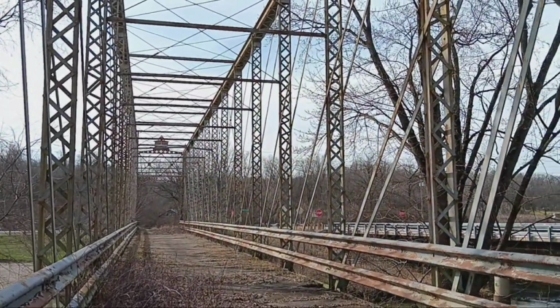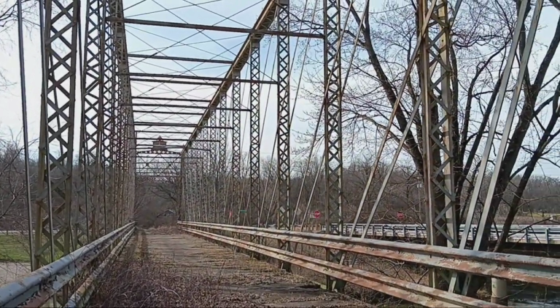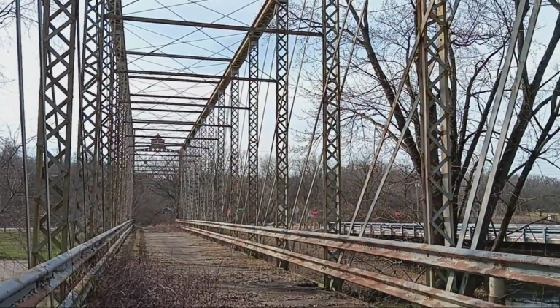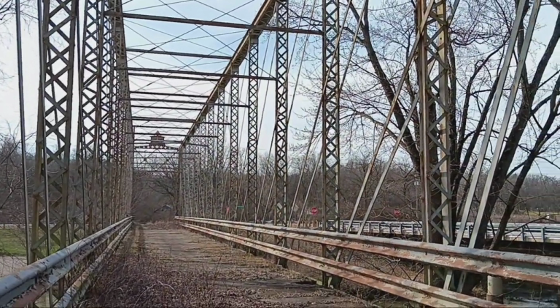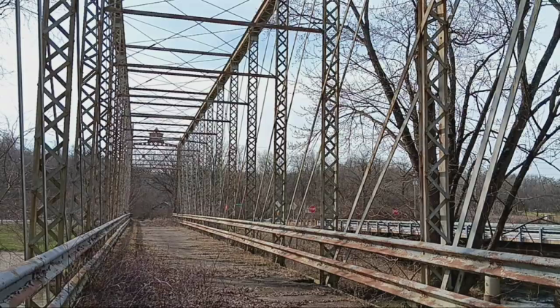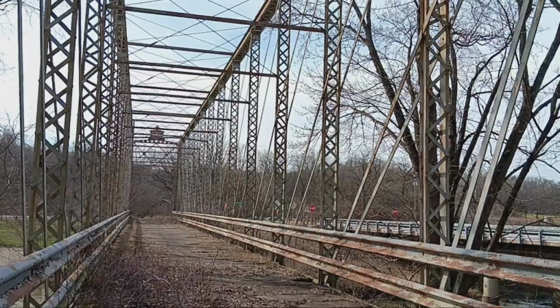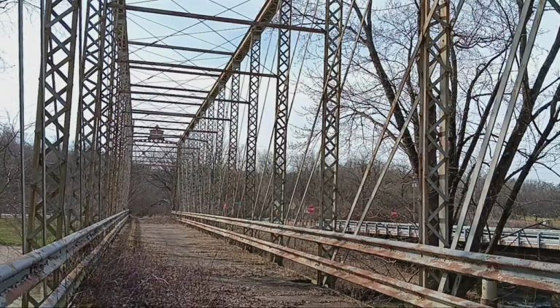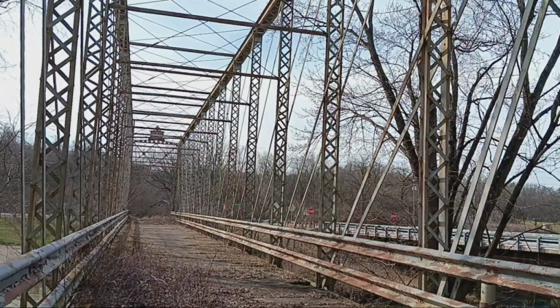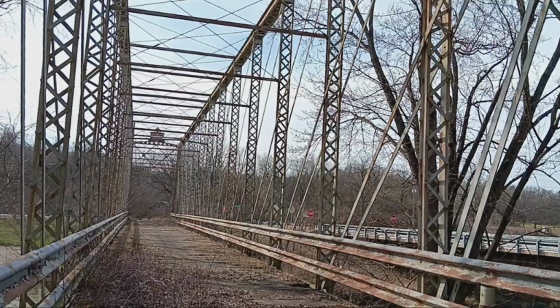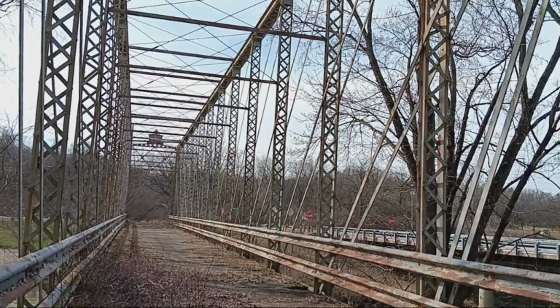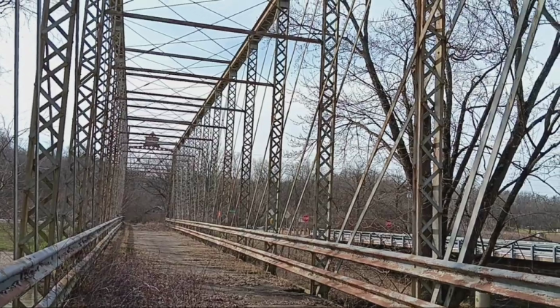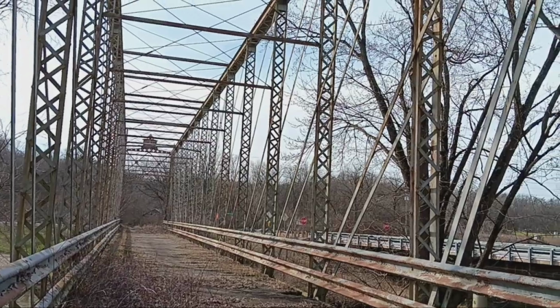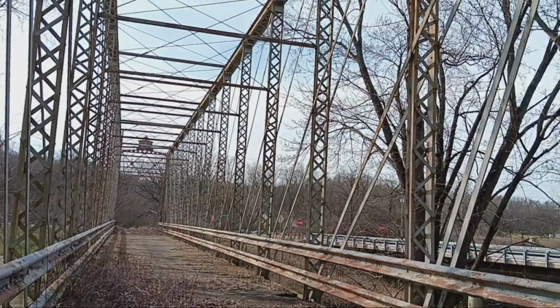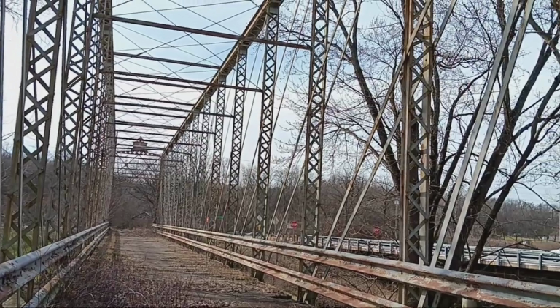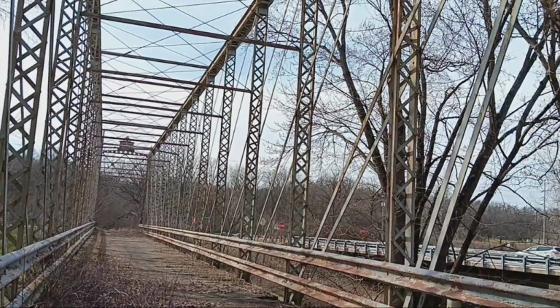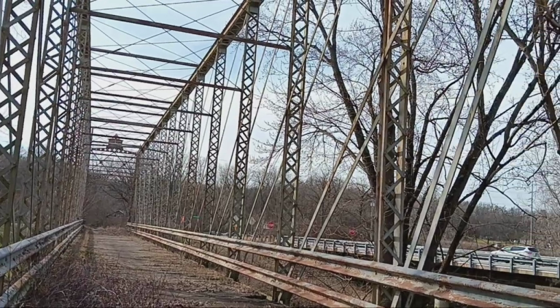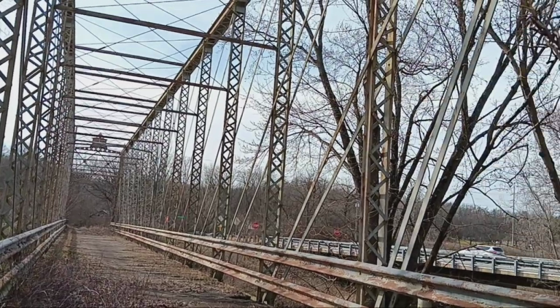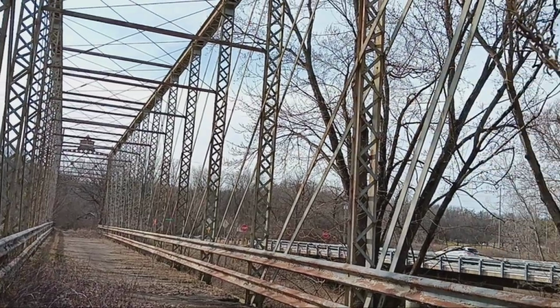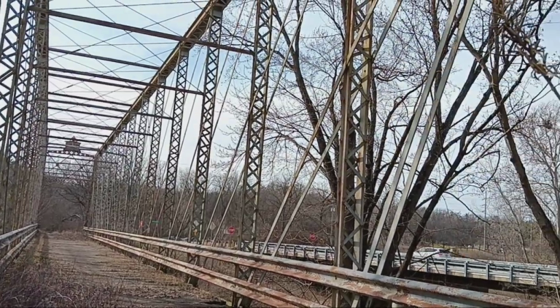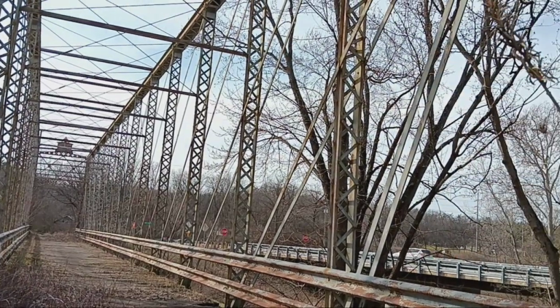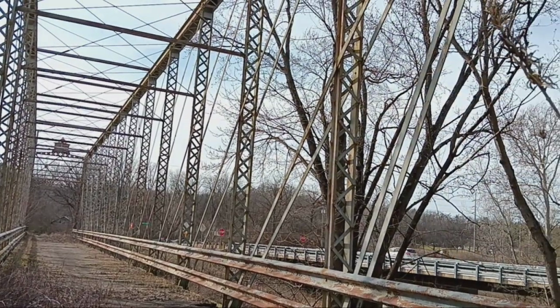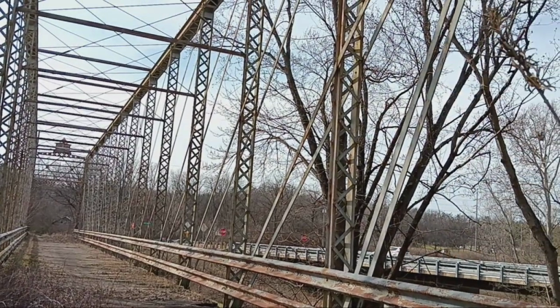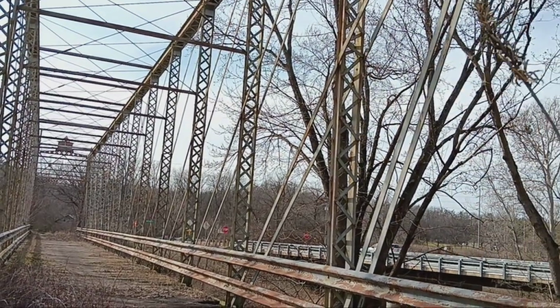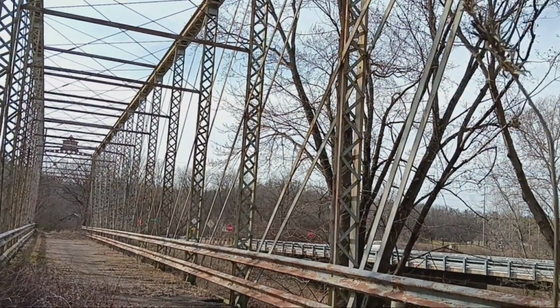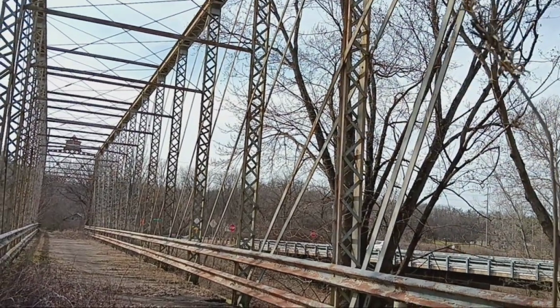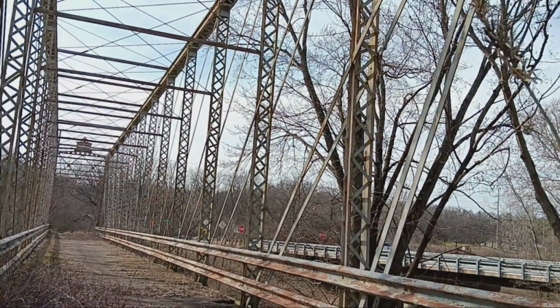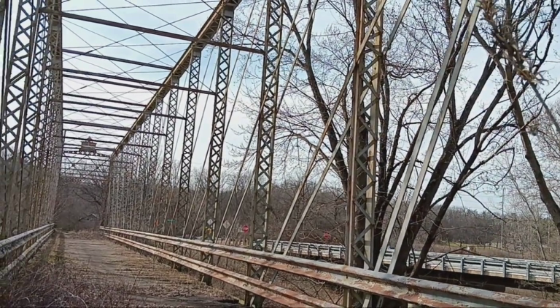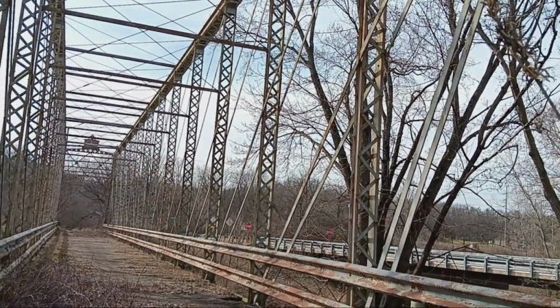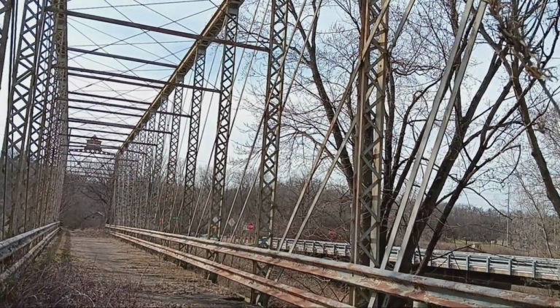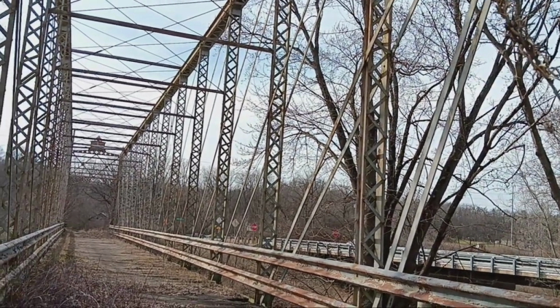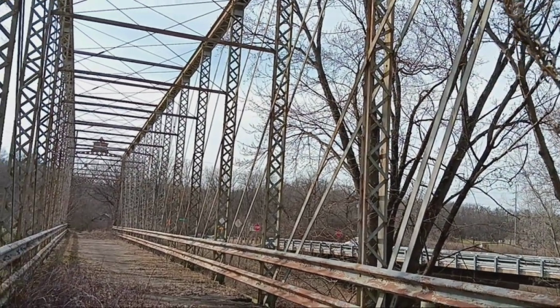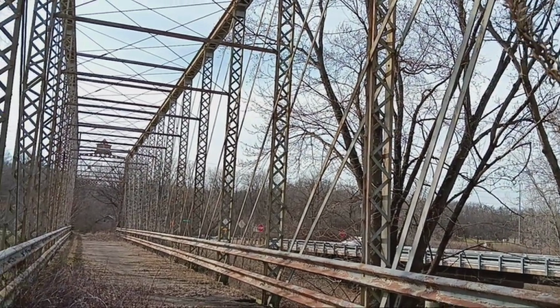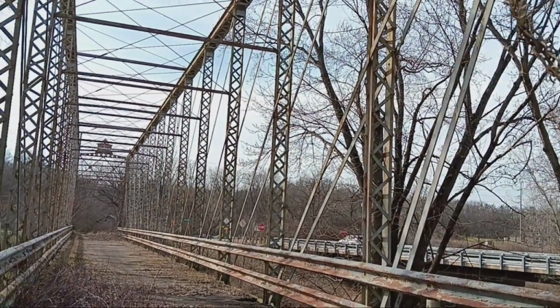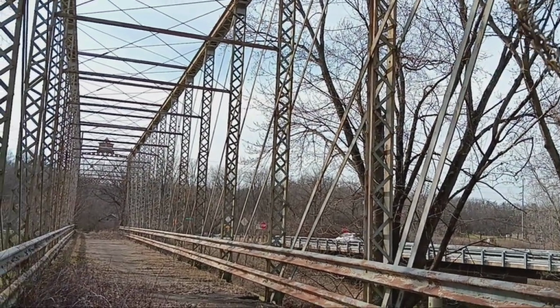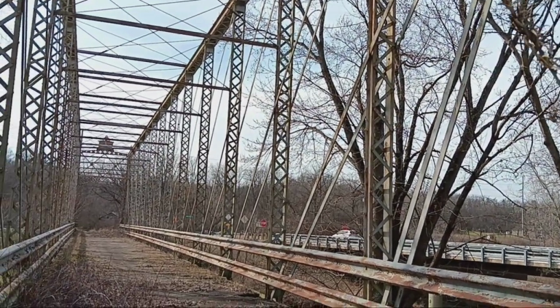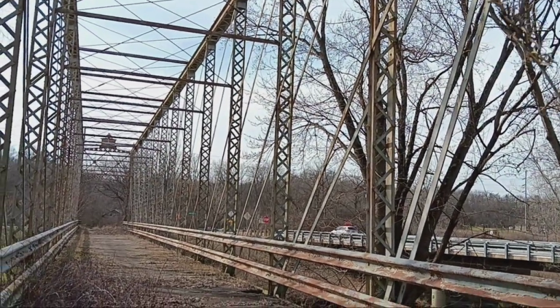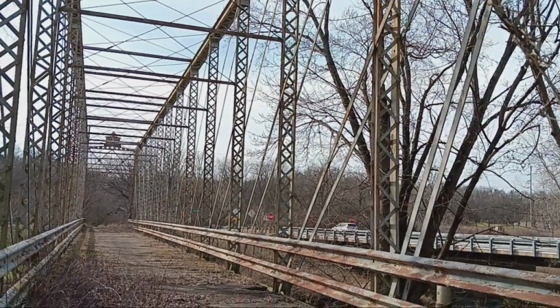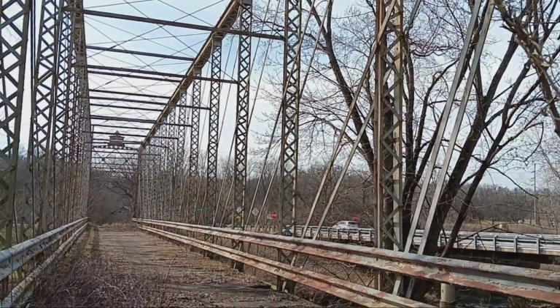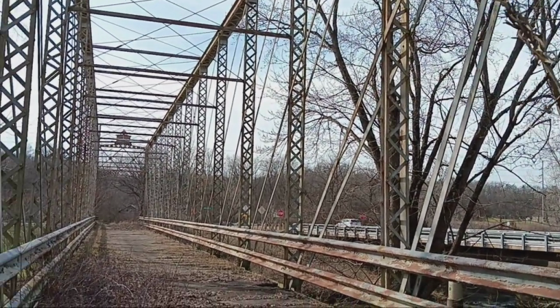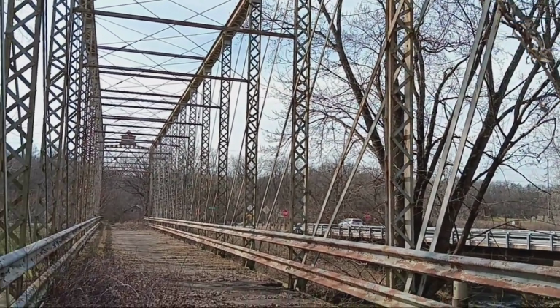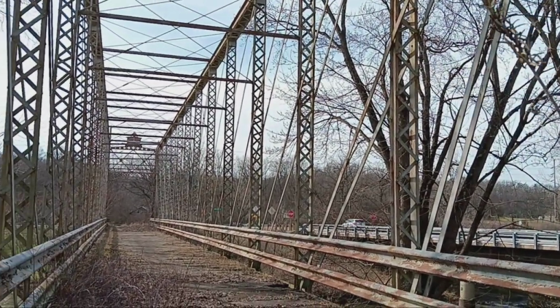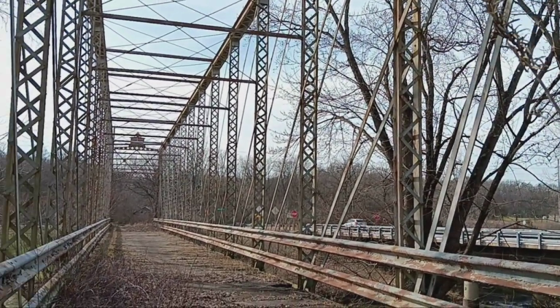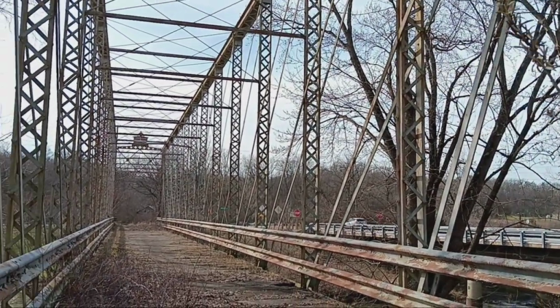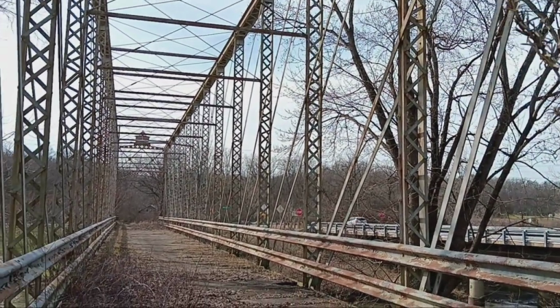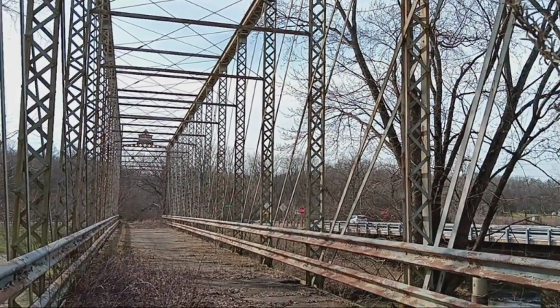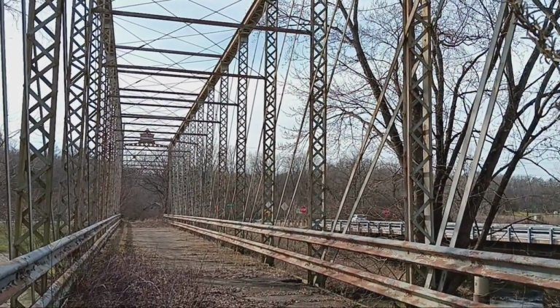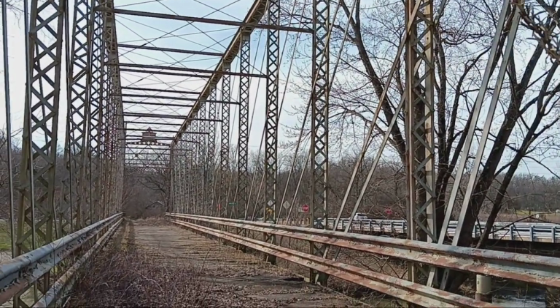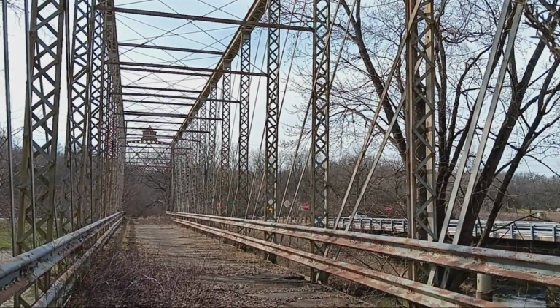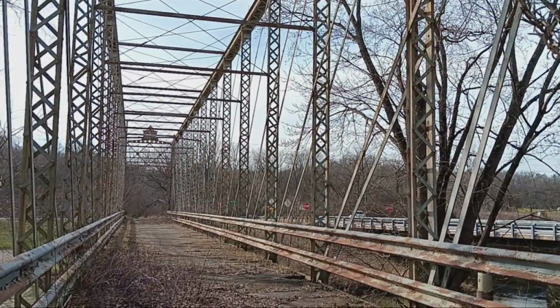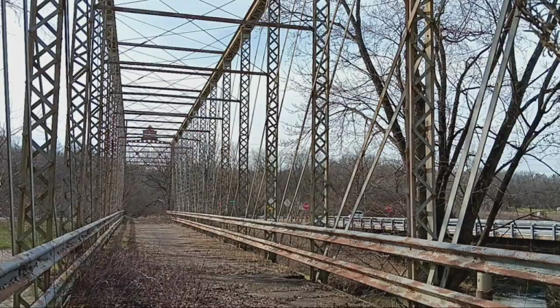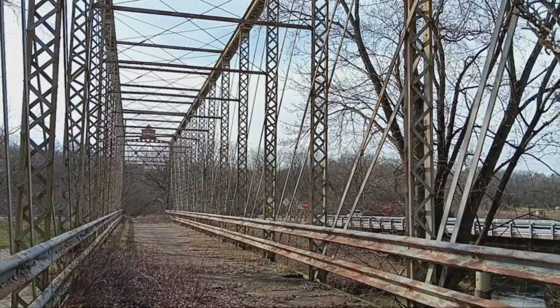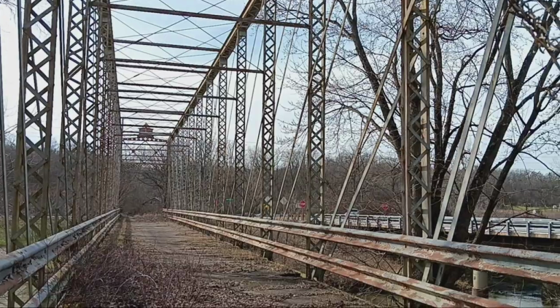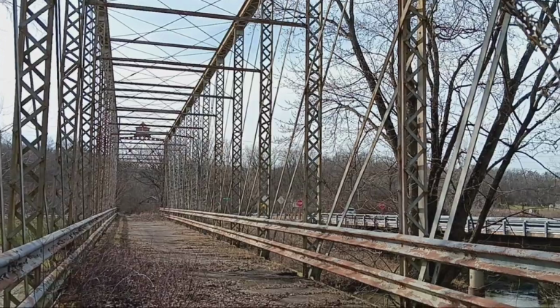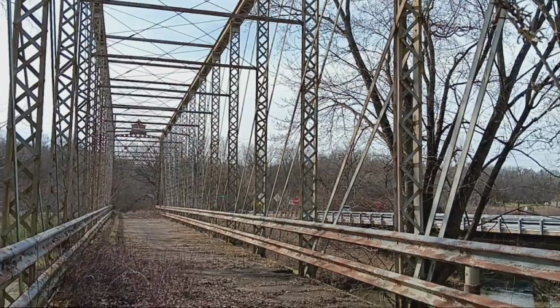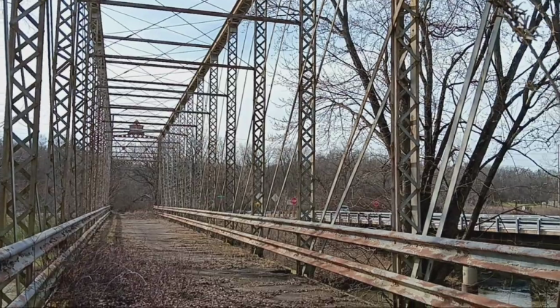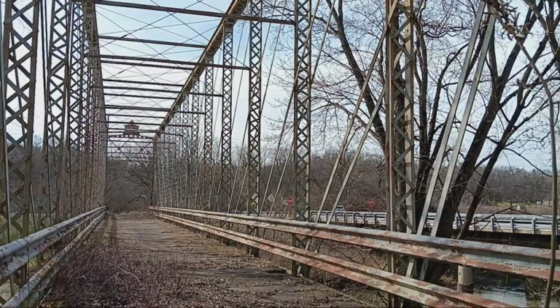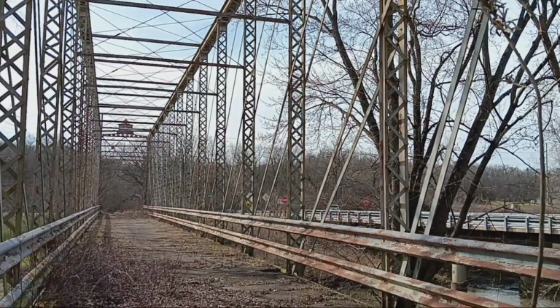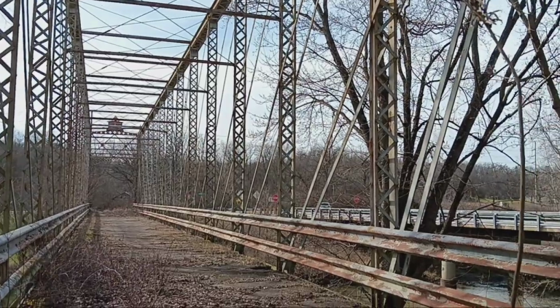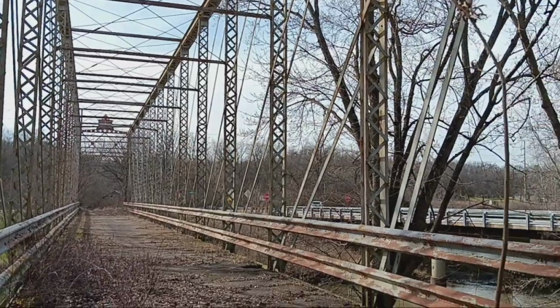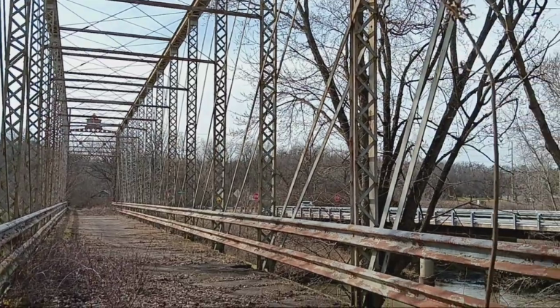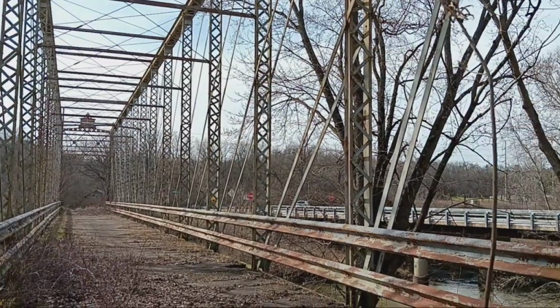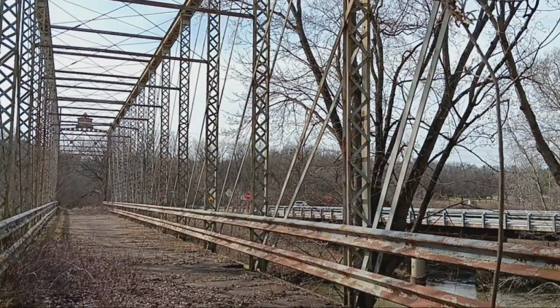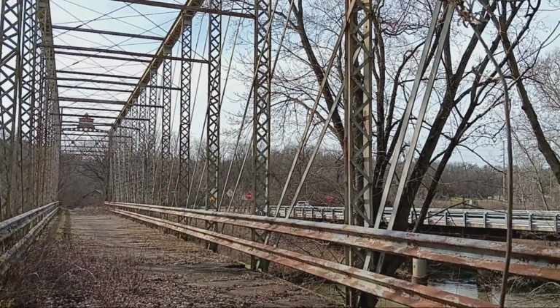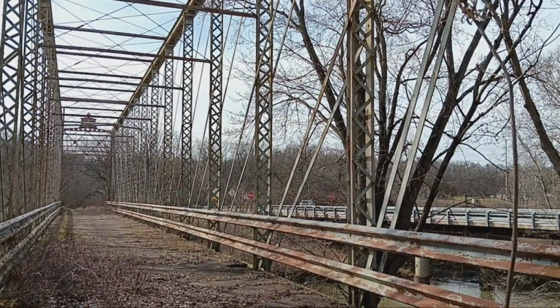This is on Route 762 in Orient, Ohio. If you just Google 'Orient Bridge,' it'll come up.